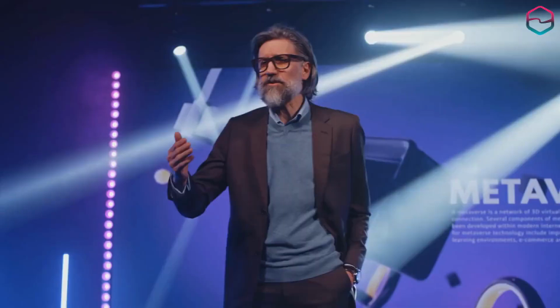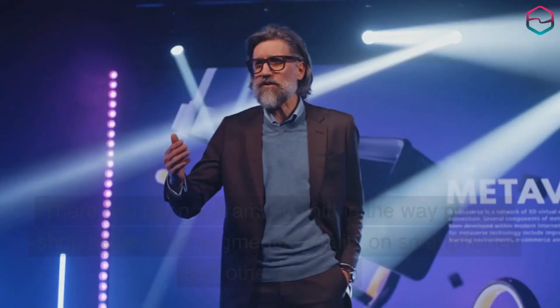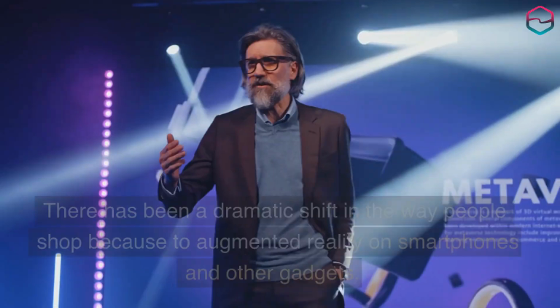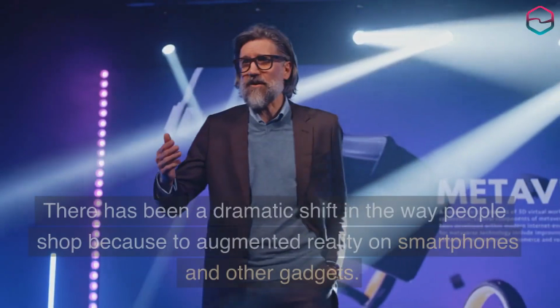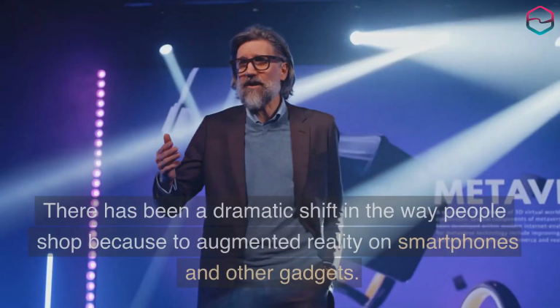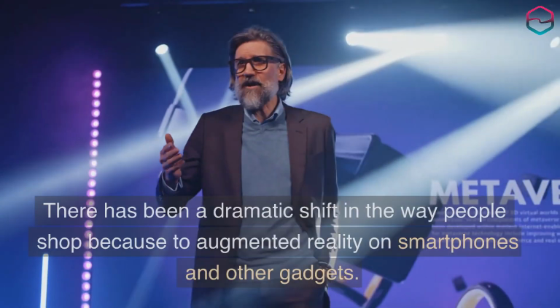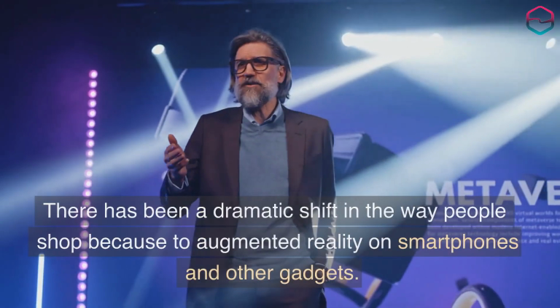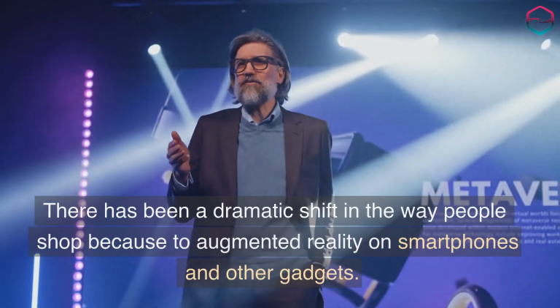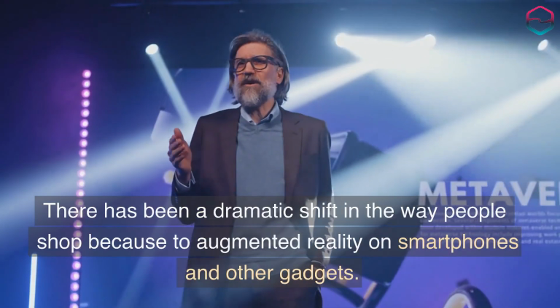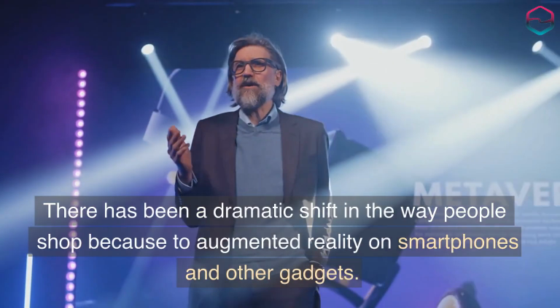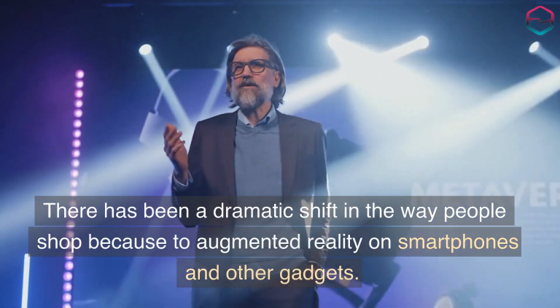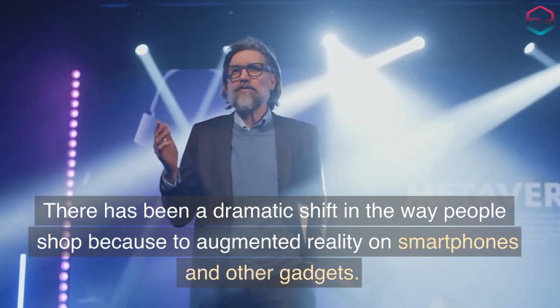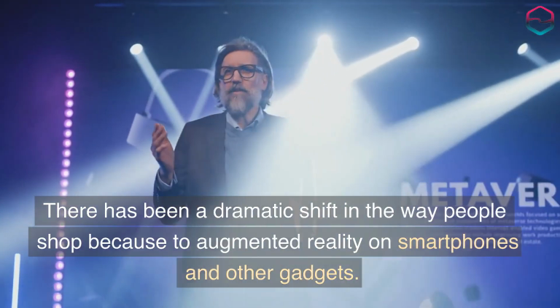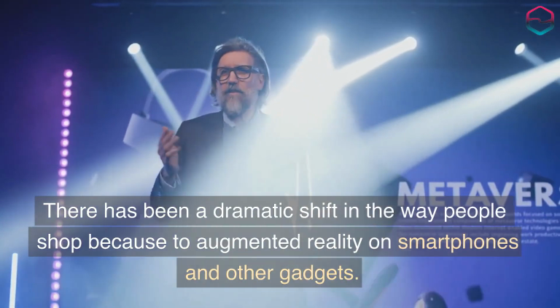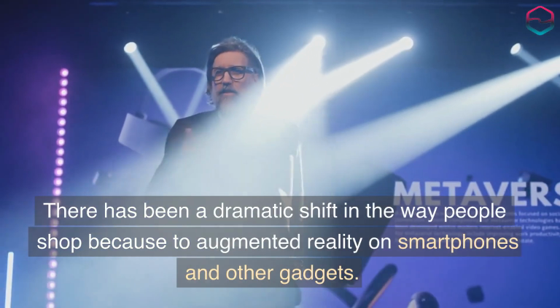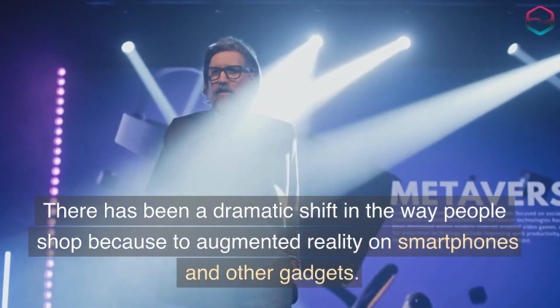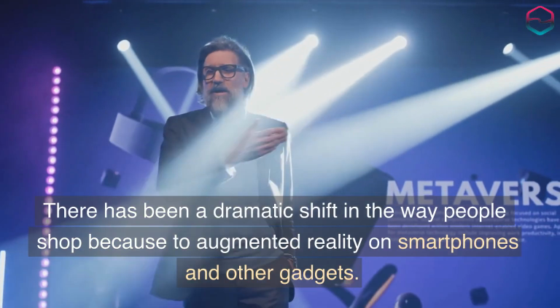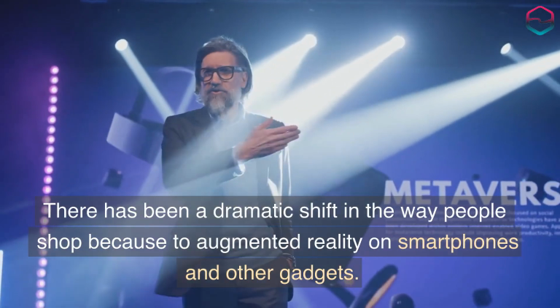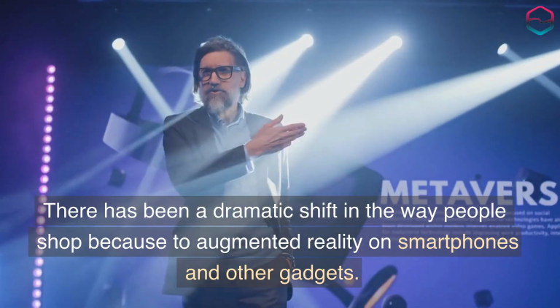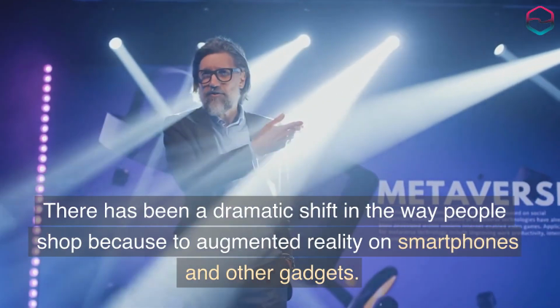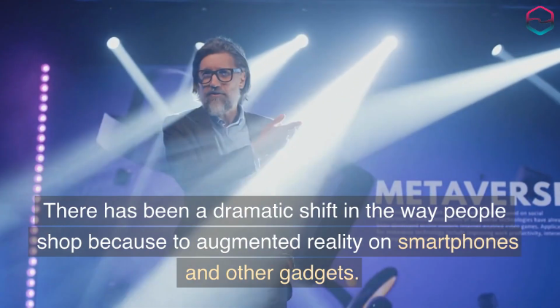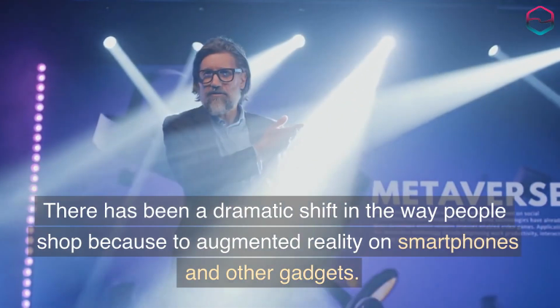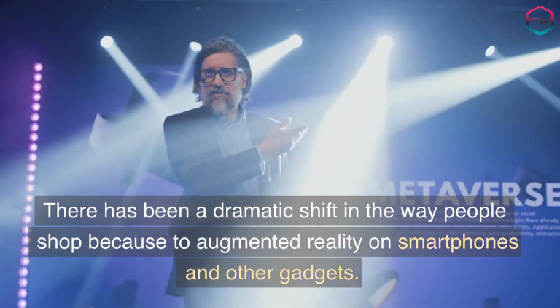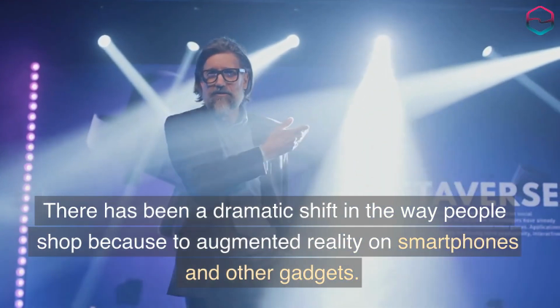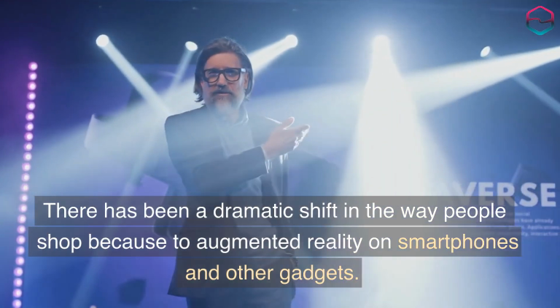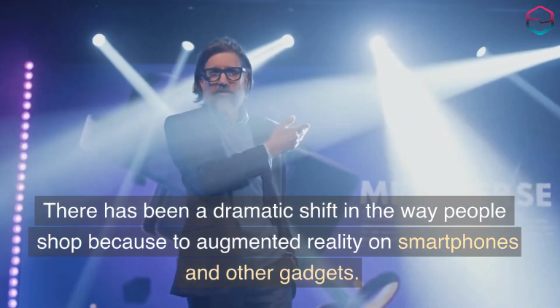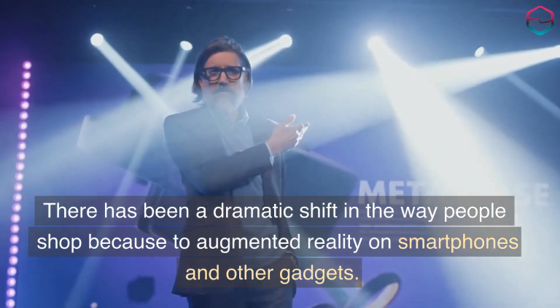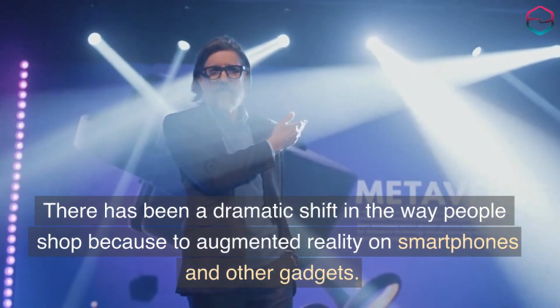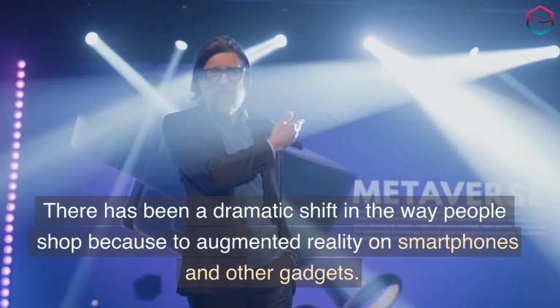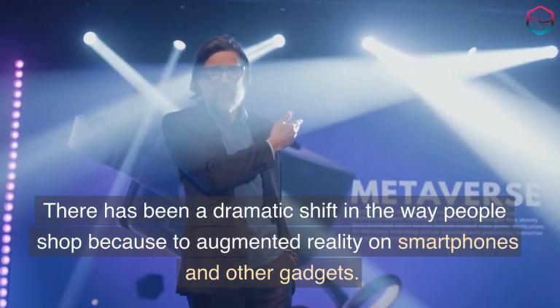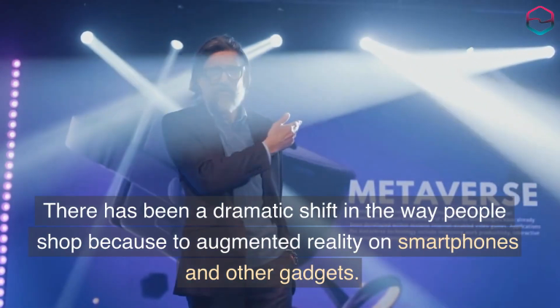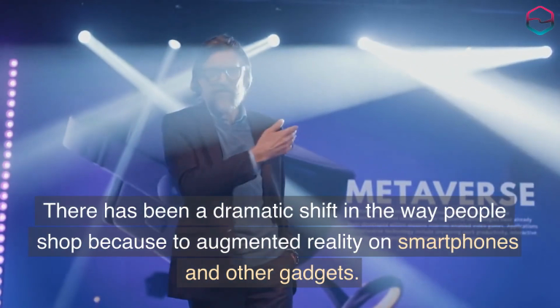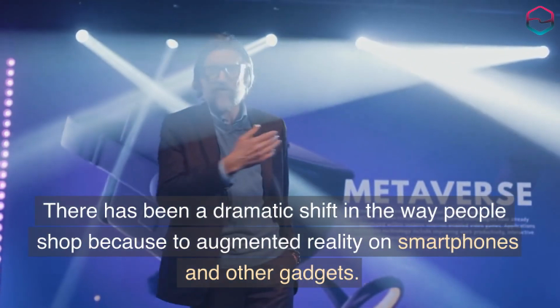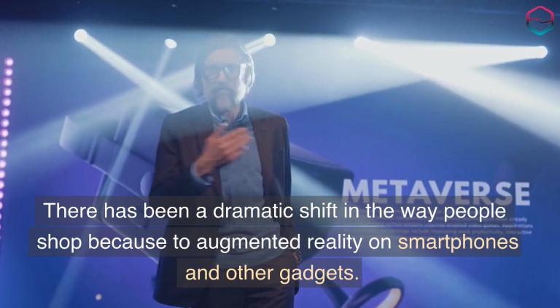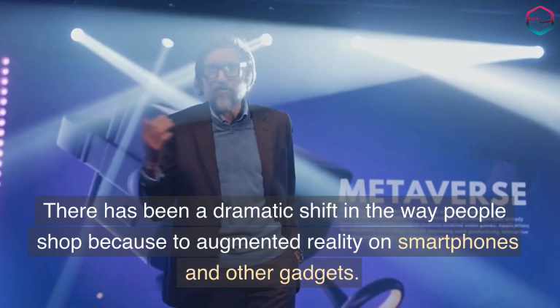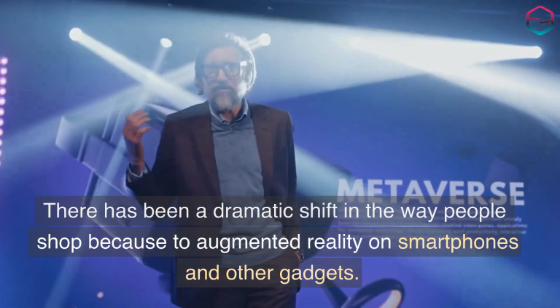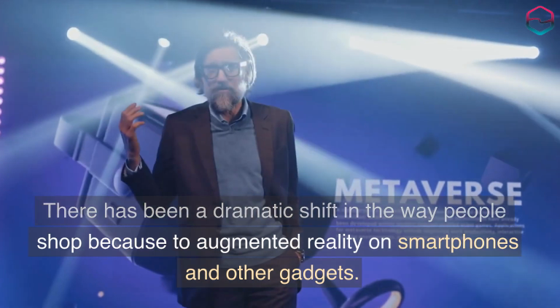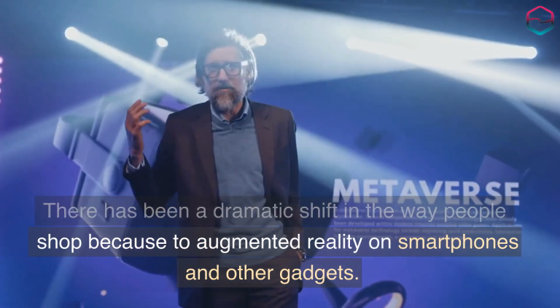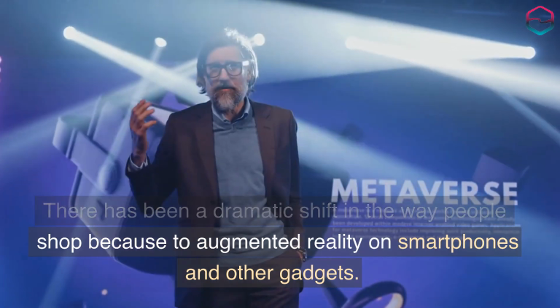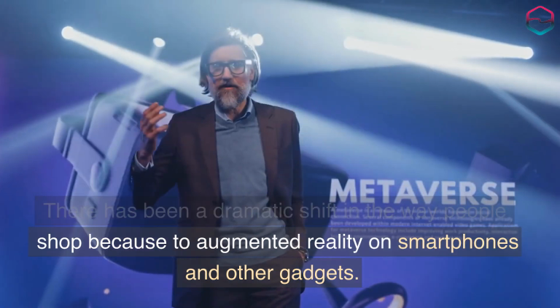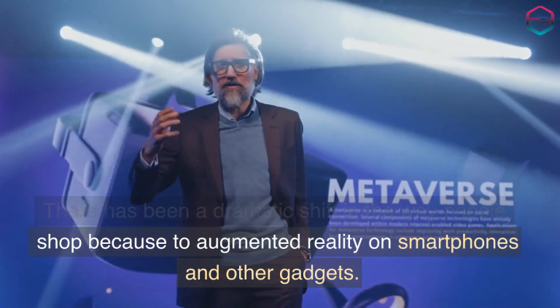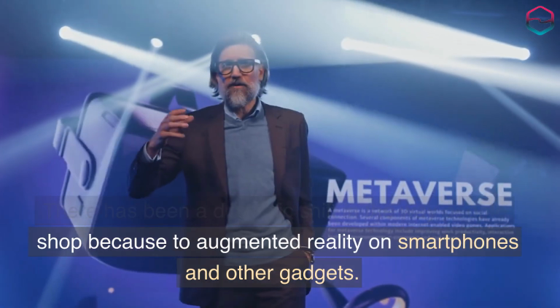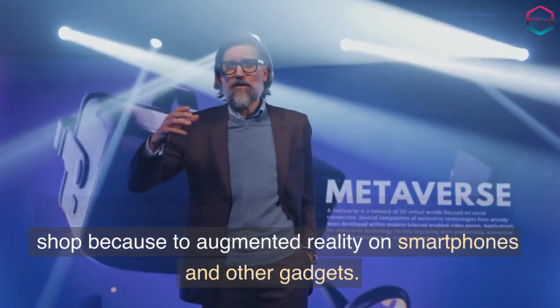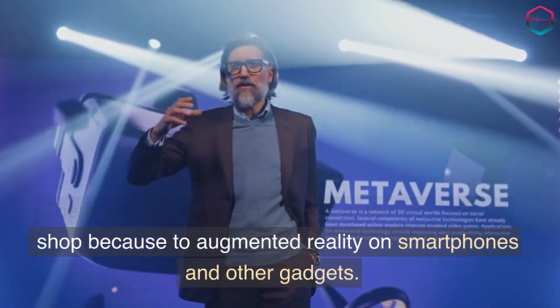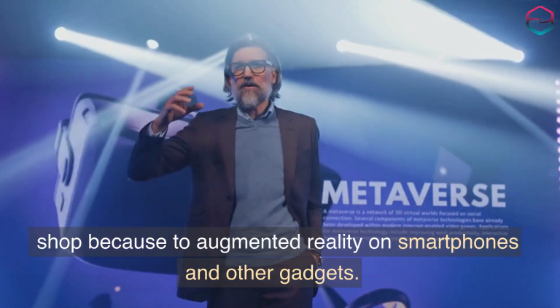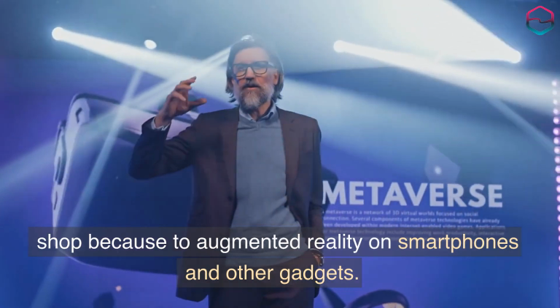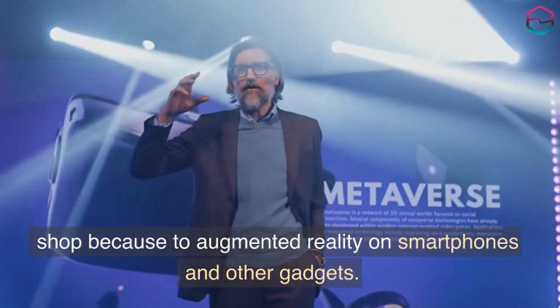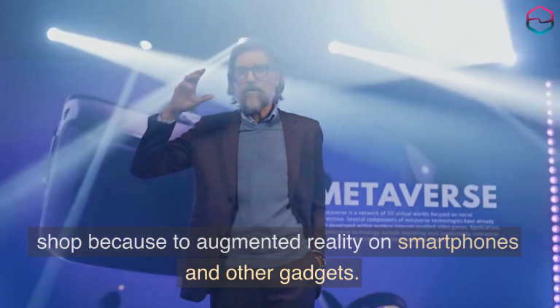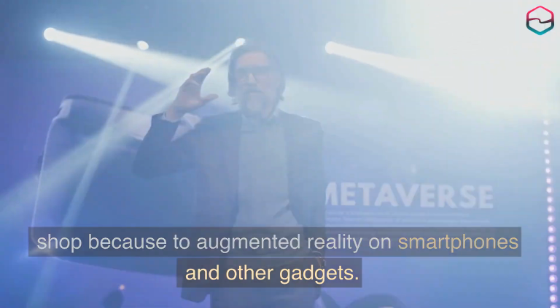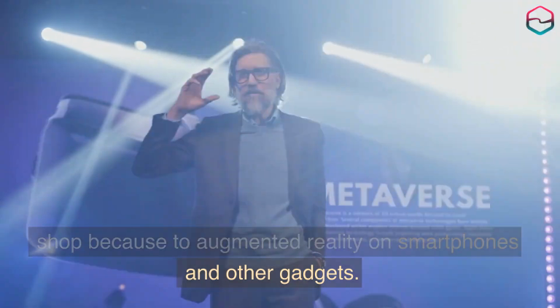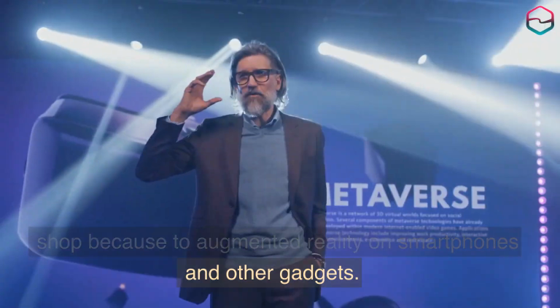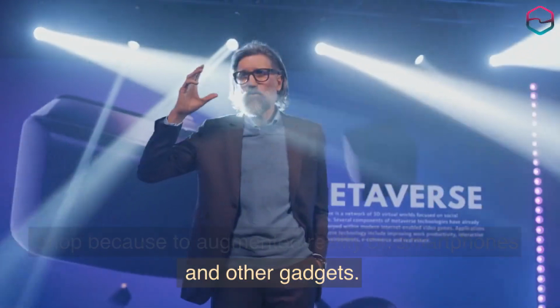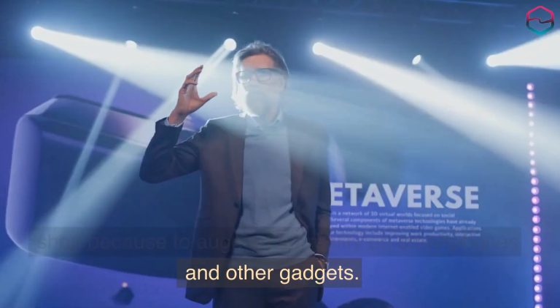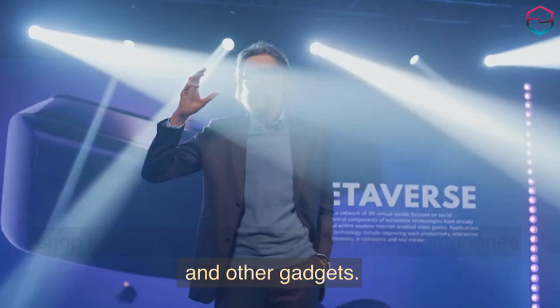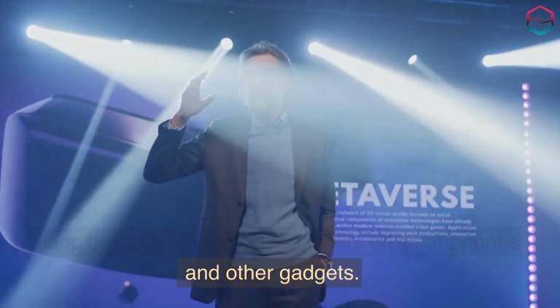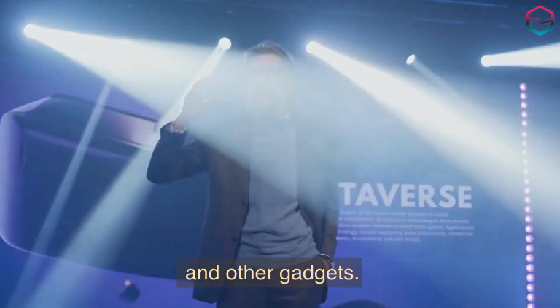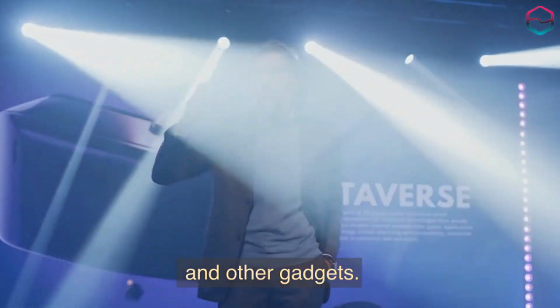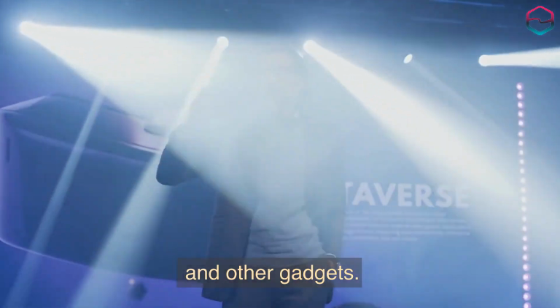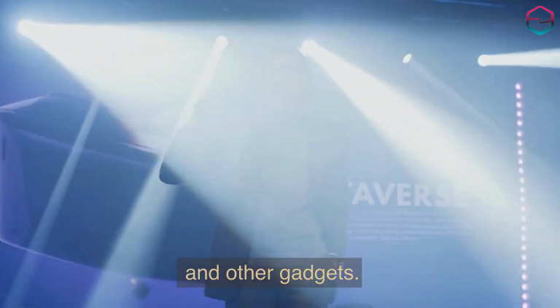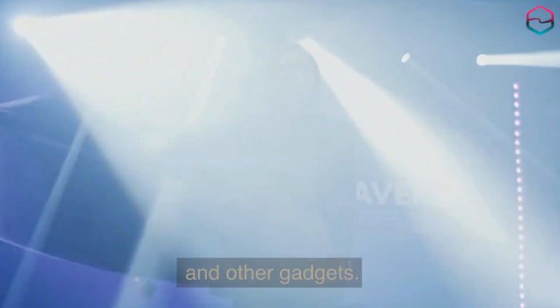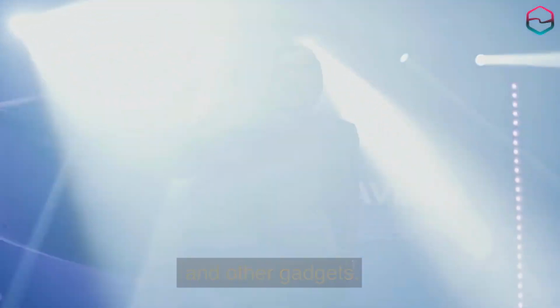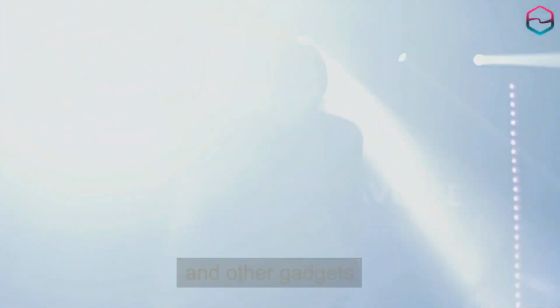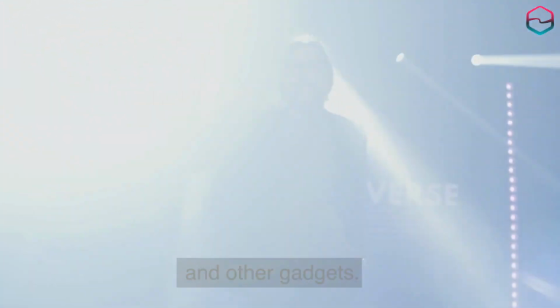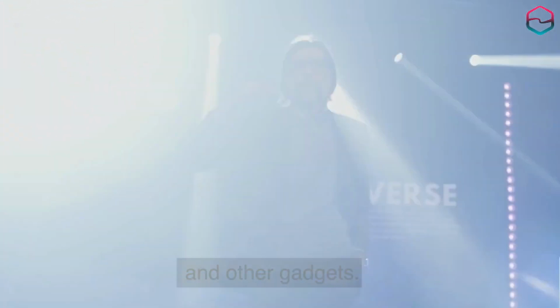There has been a dramatic shift in the way people shop because of augmented reality on smartphones and other gadgets.